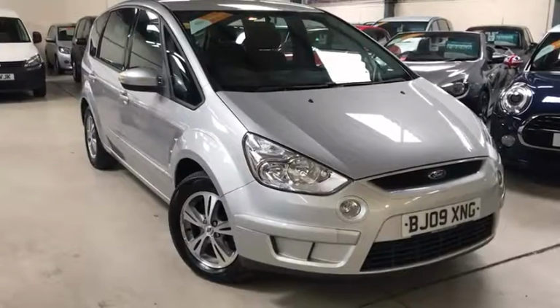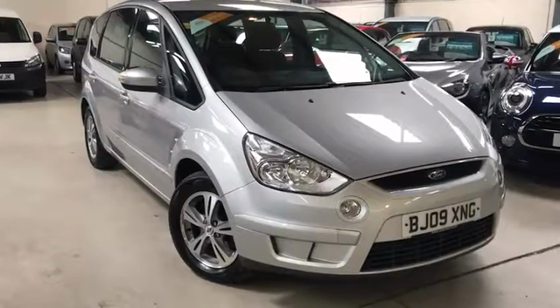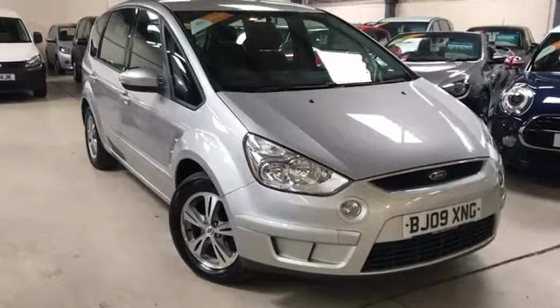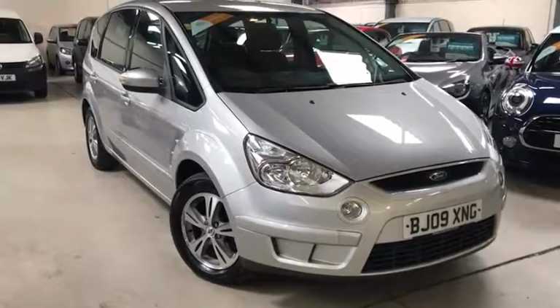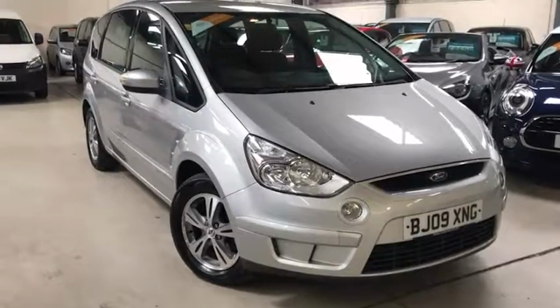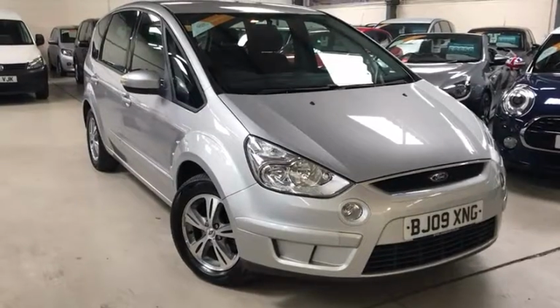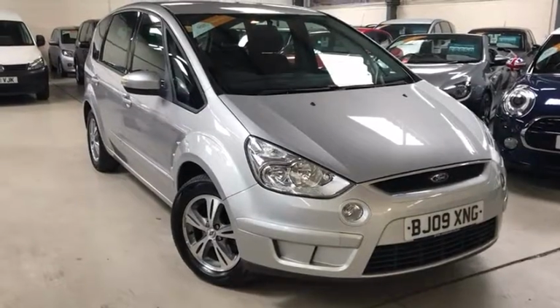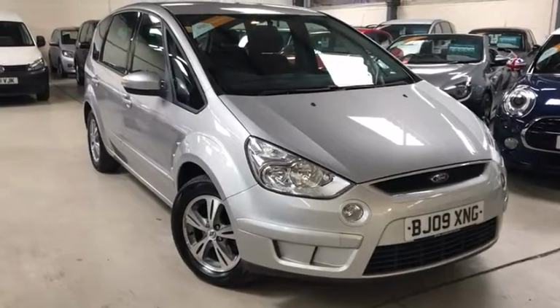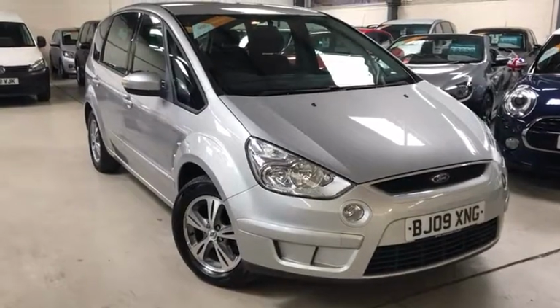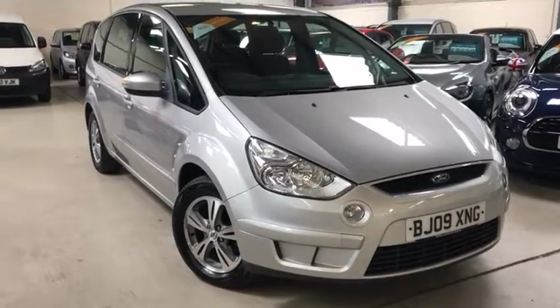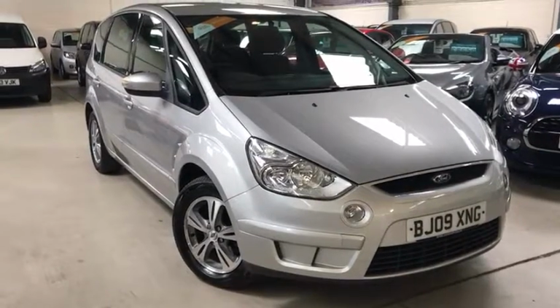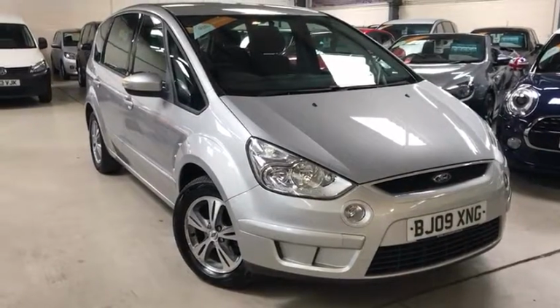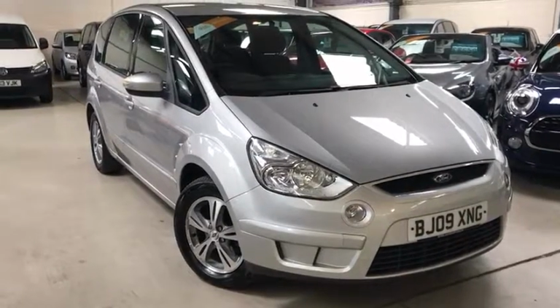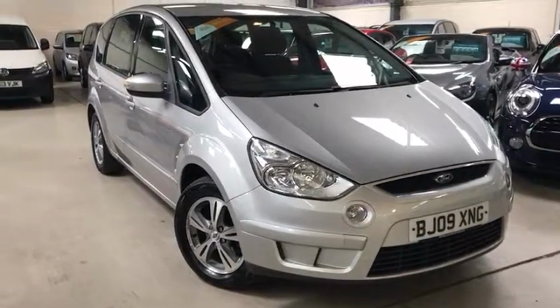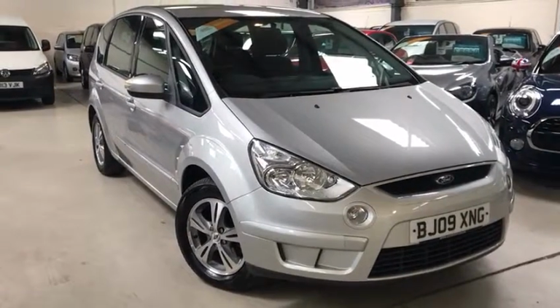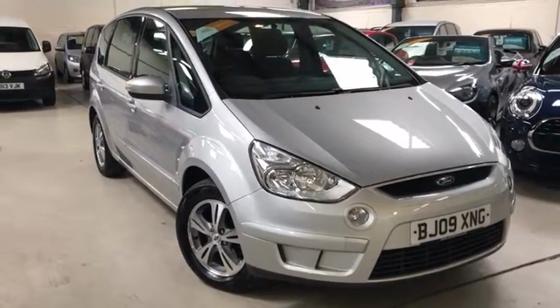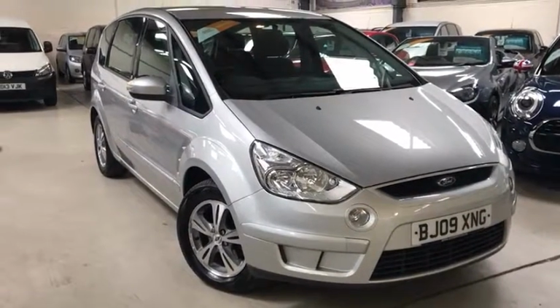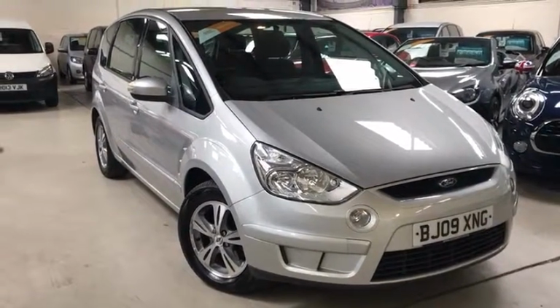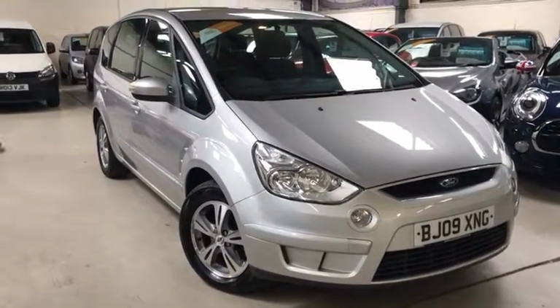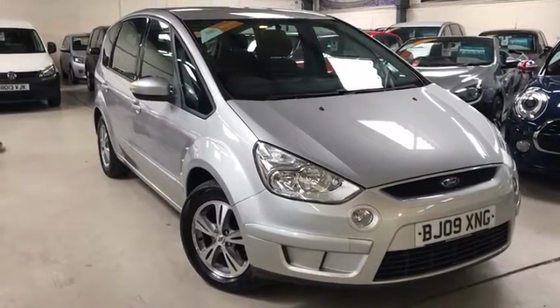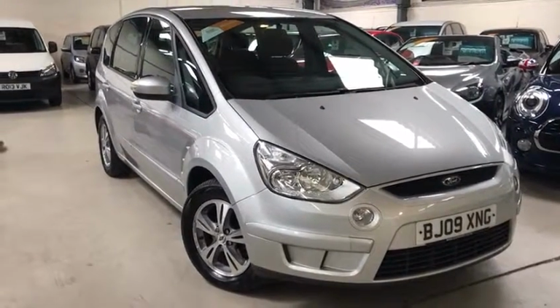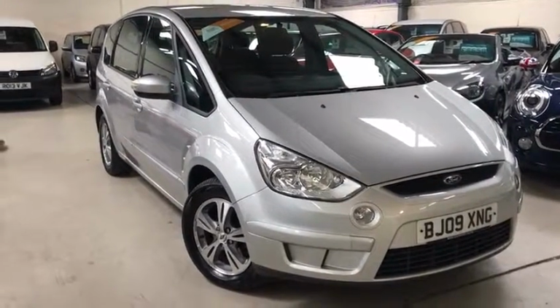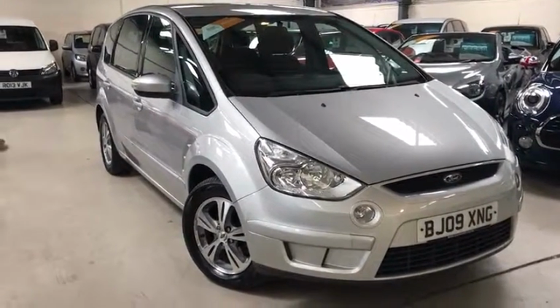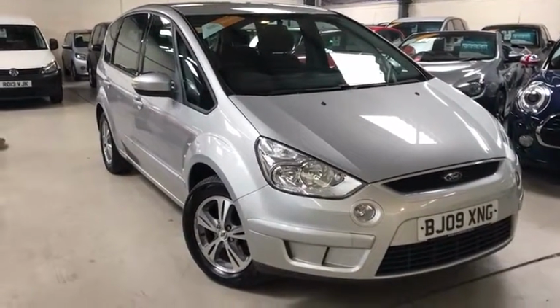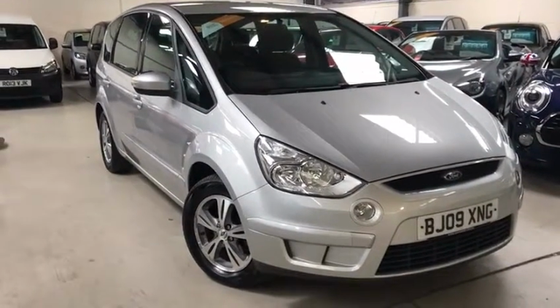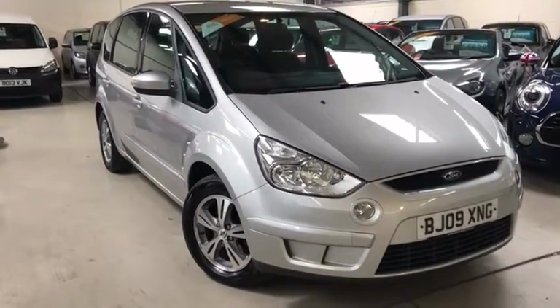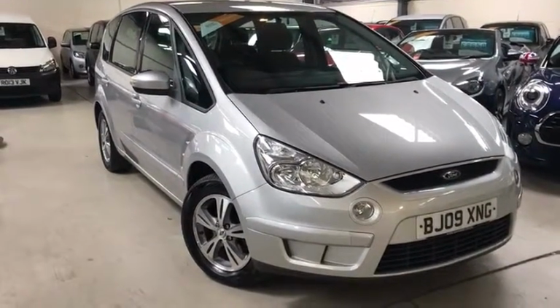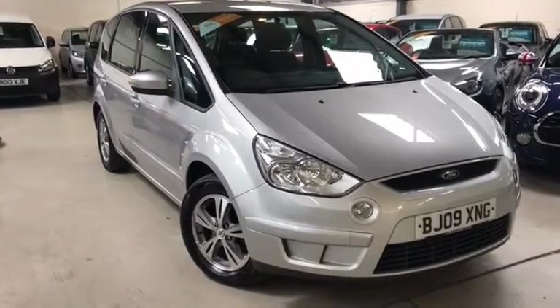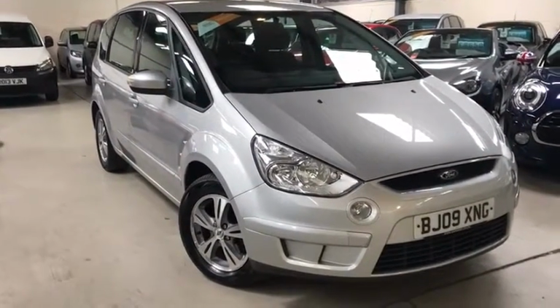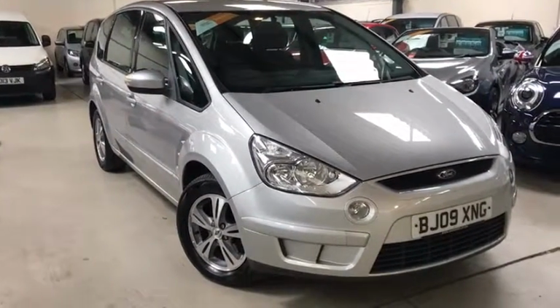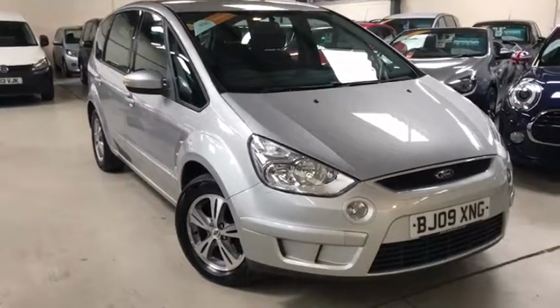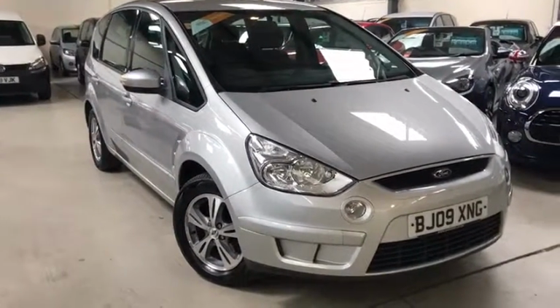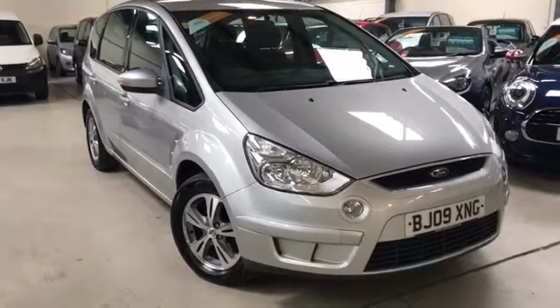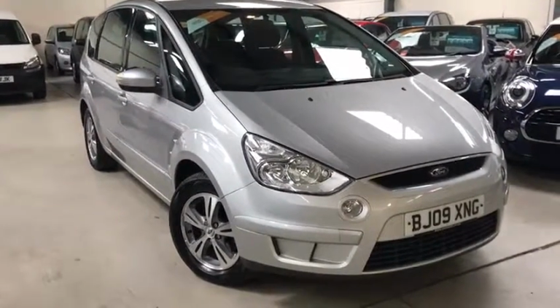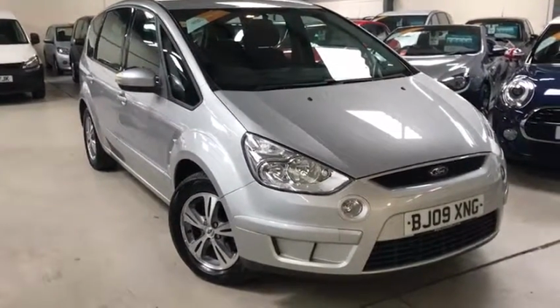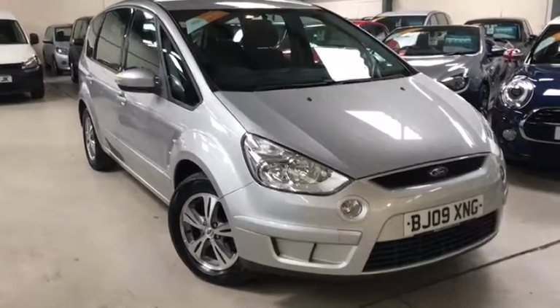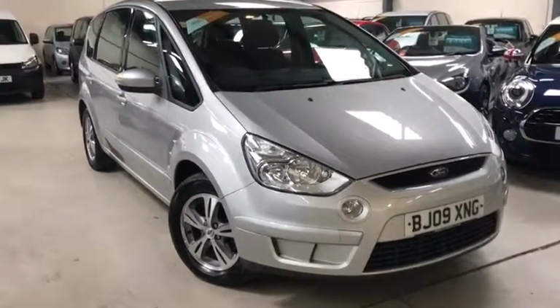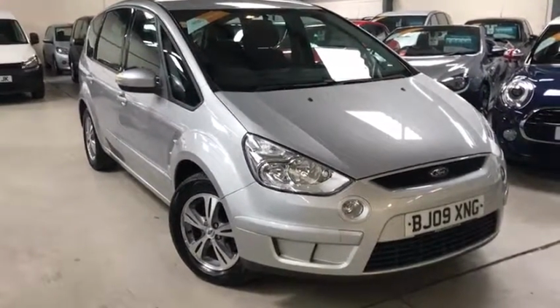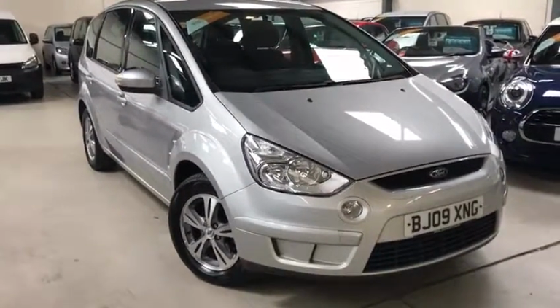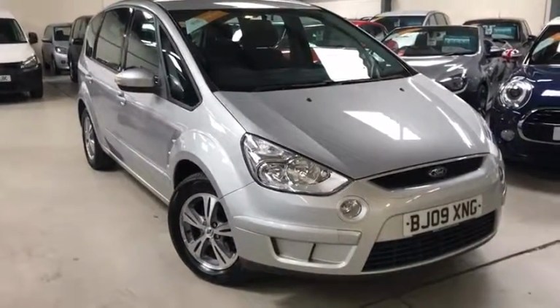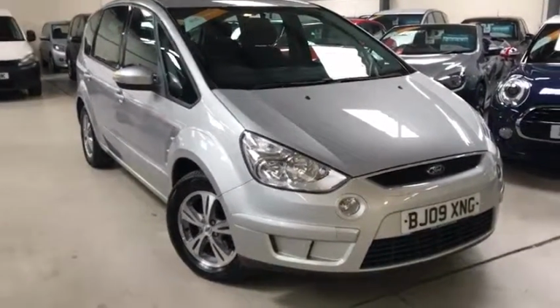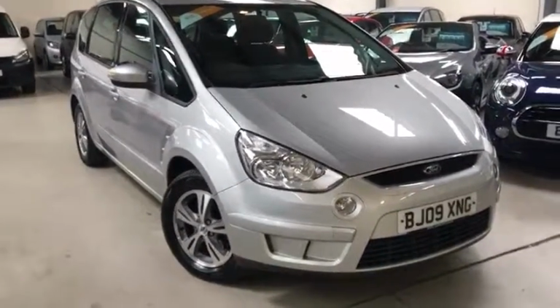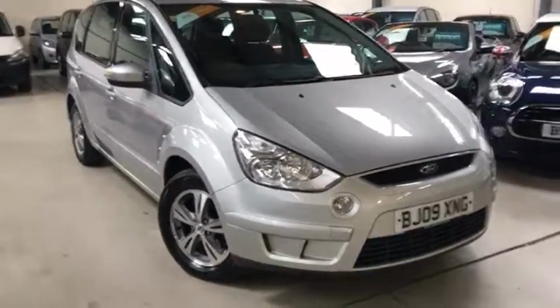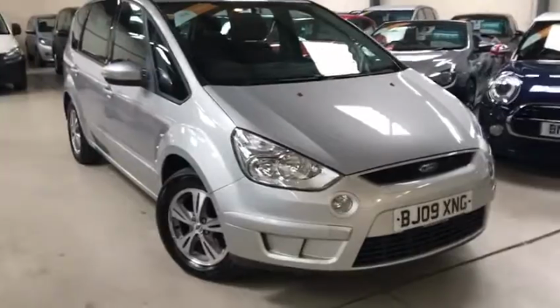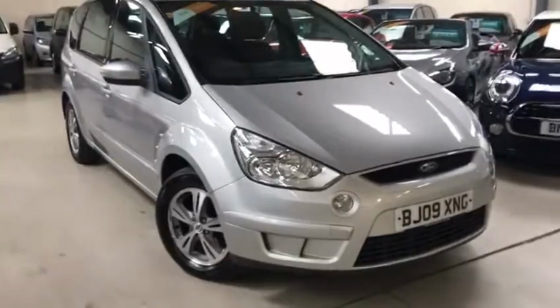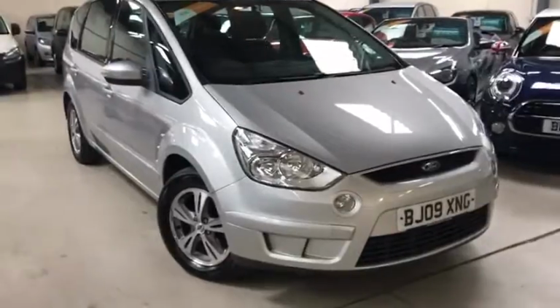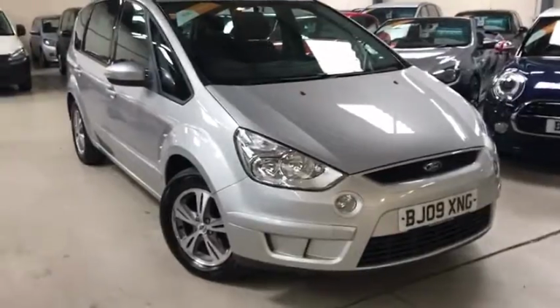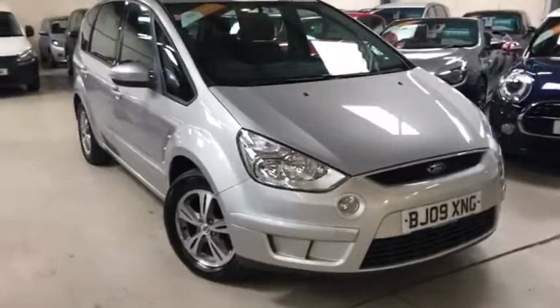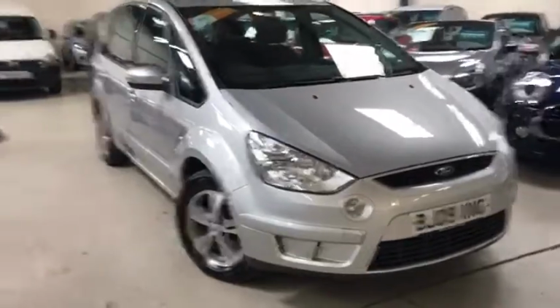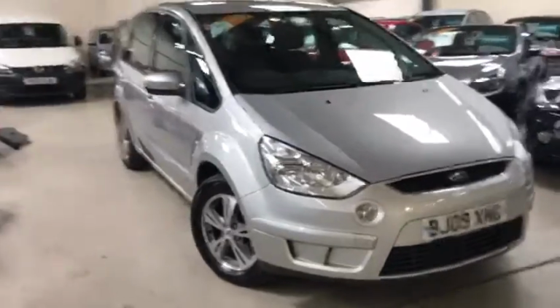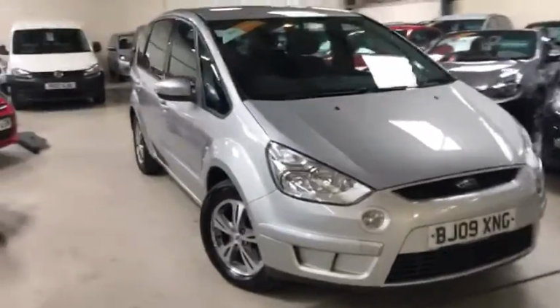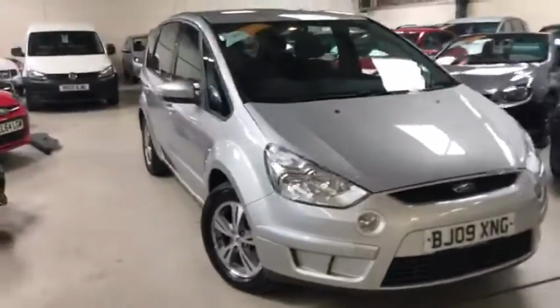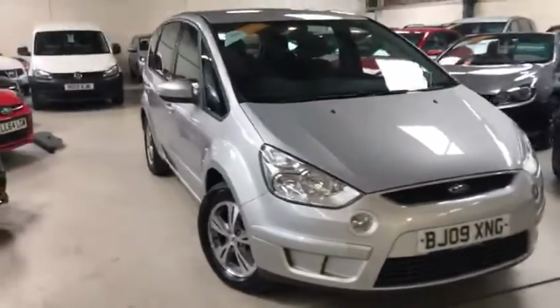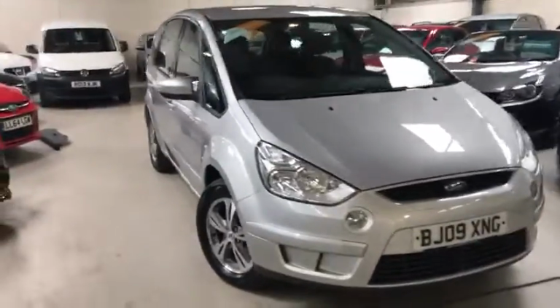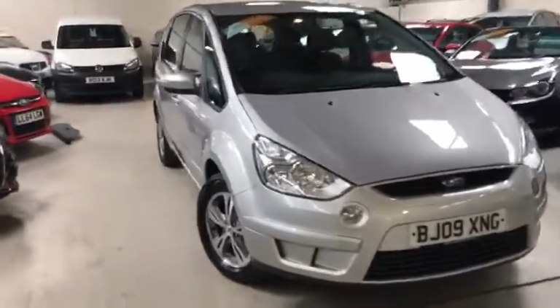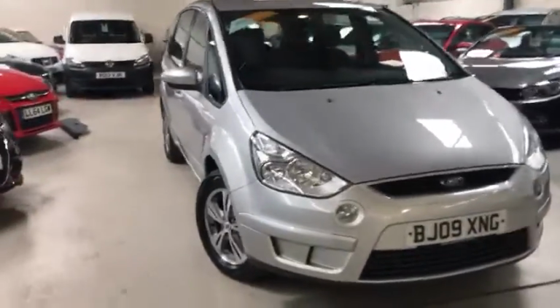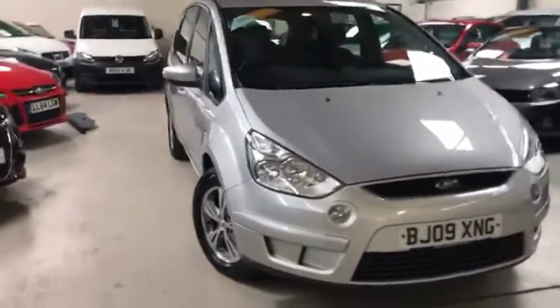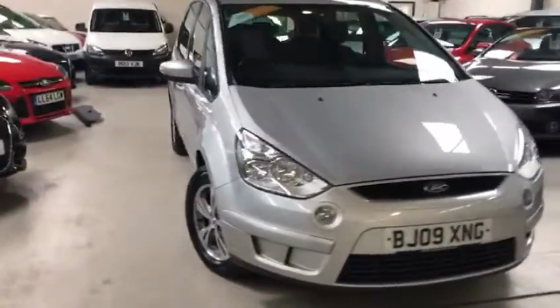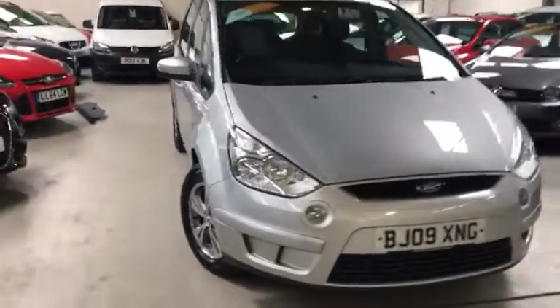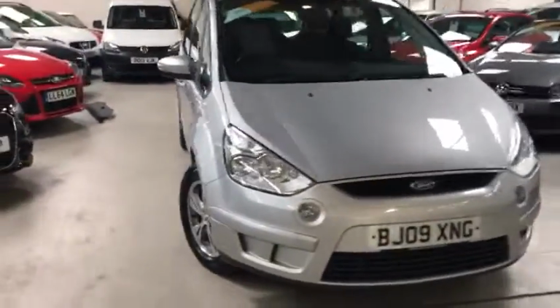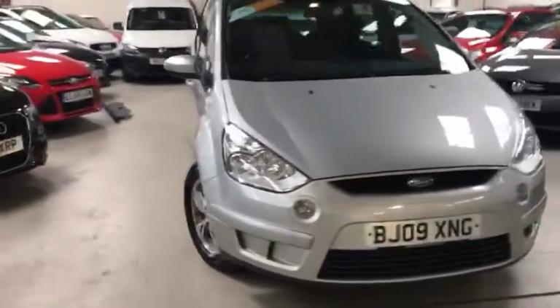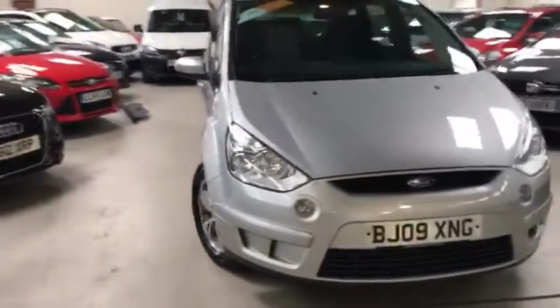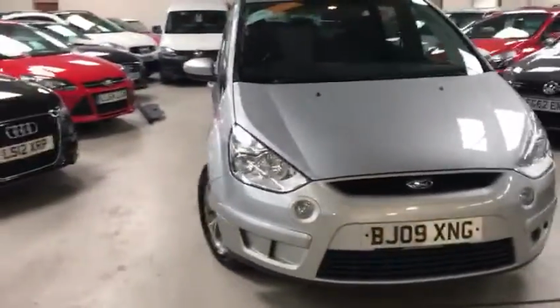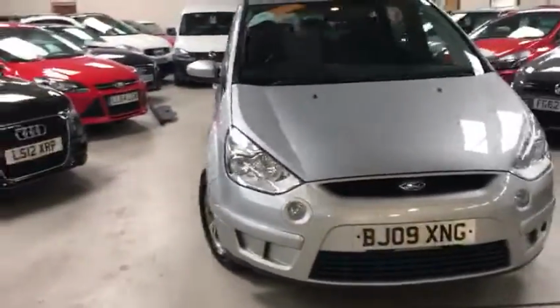Hello viewers, thank you for watching this video. My name is Scott from Axle Automotive. Today I'm going to show you our 2 litre TDCi Ford S-Max.